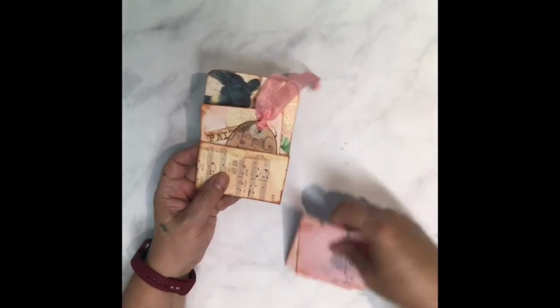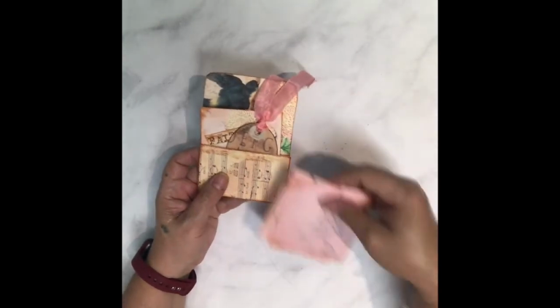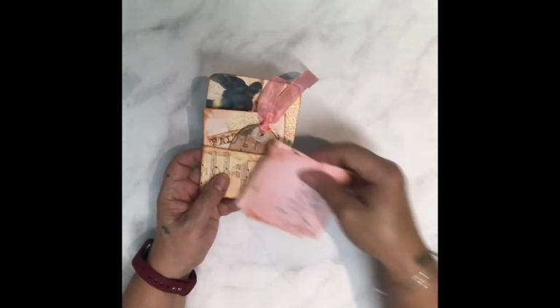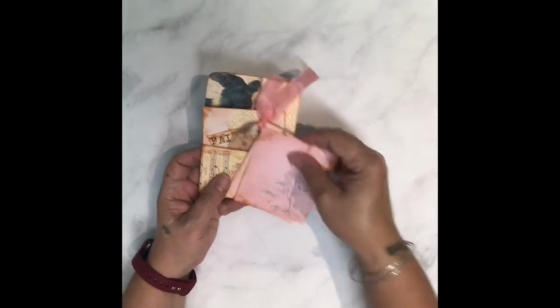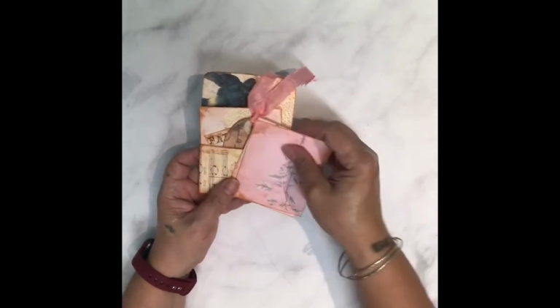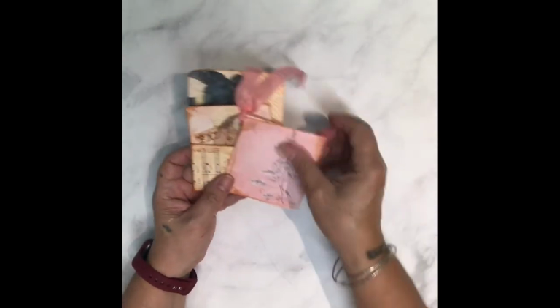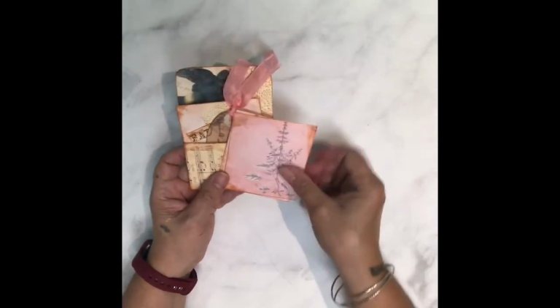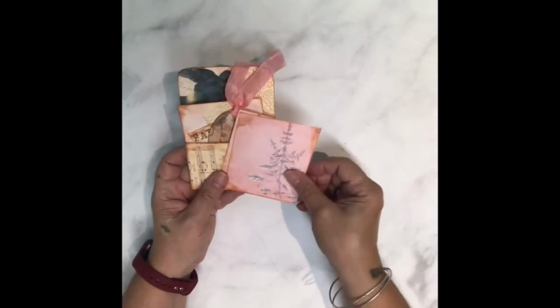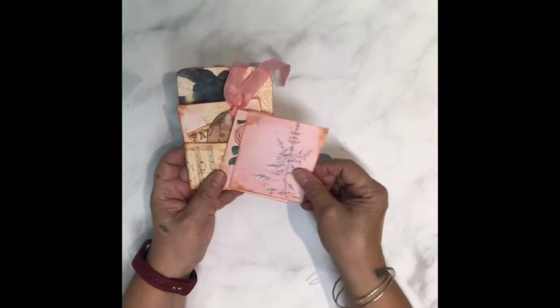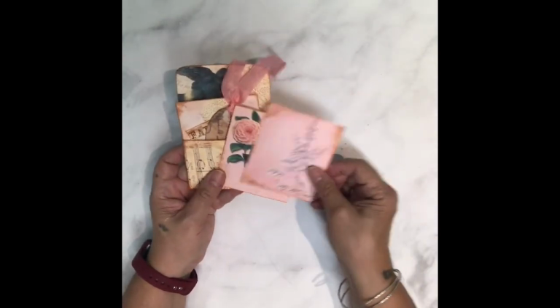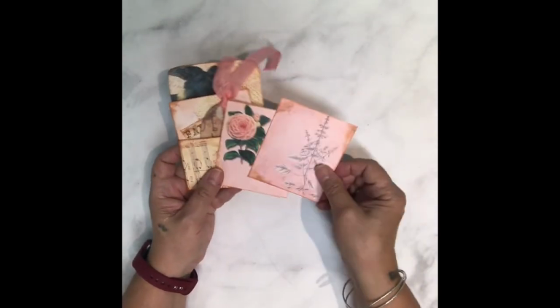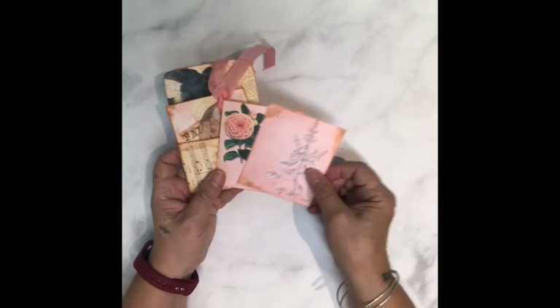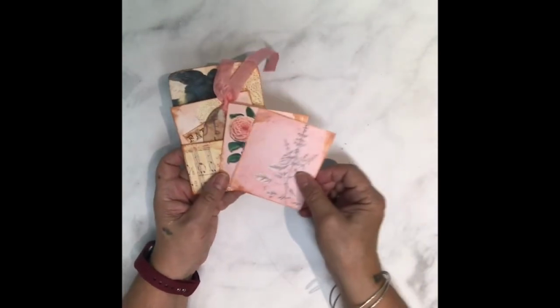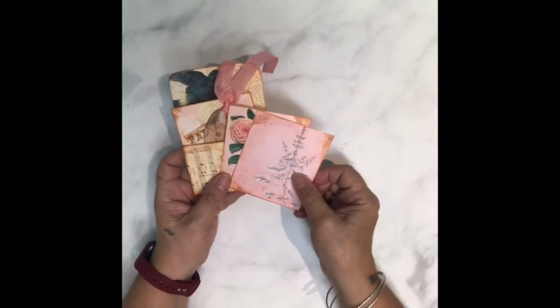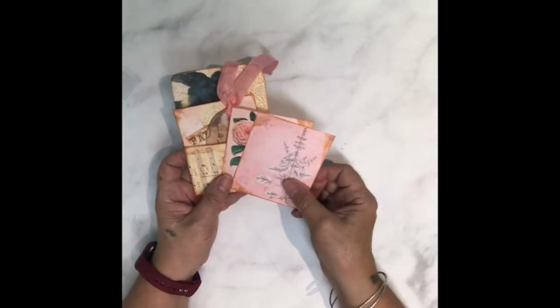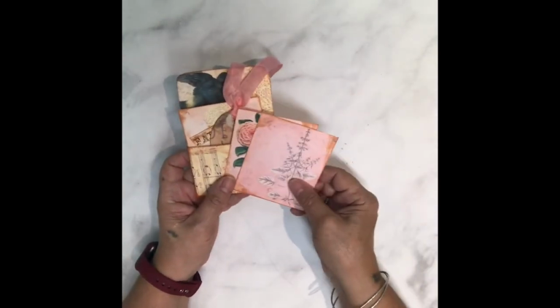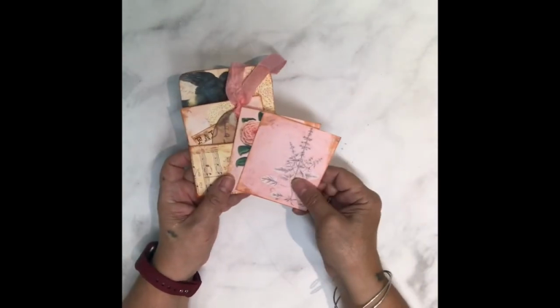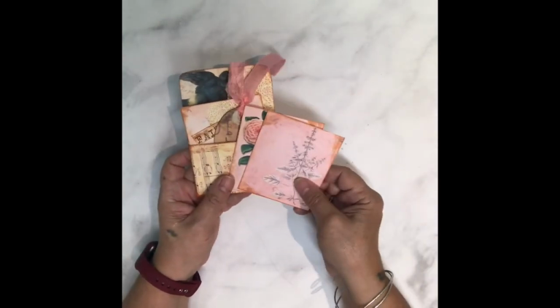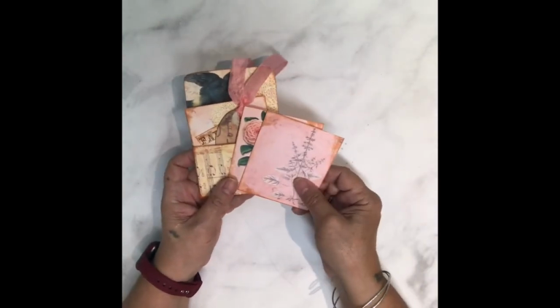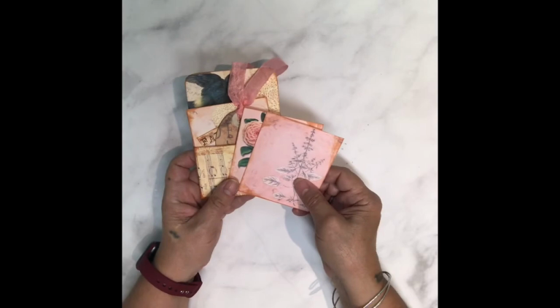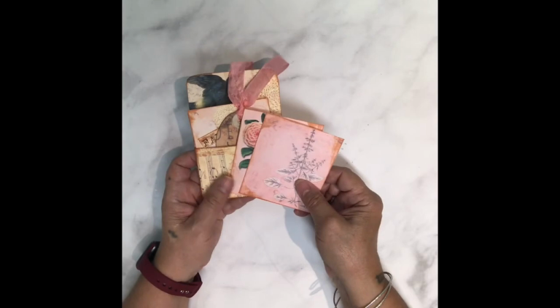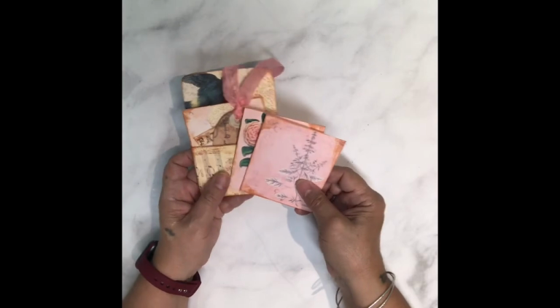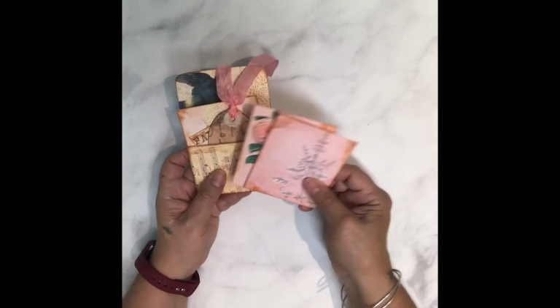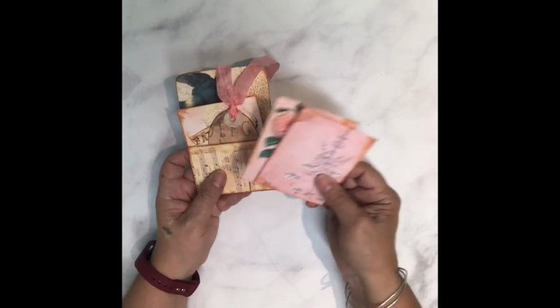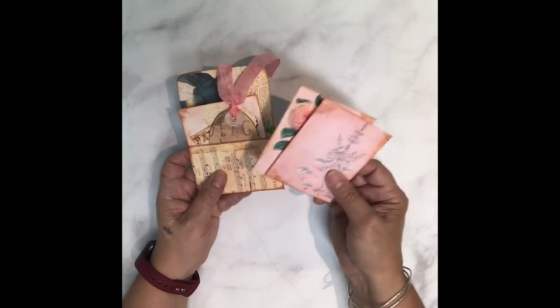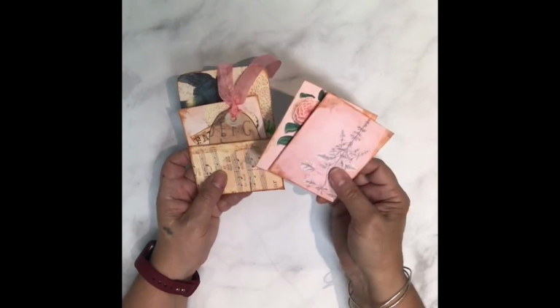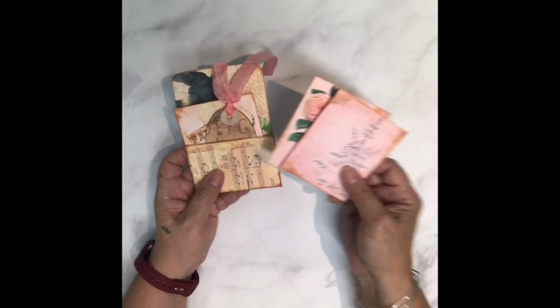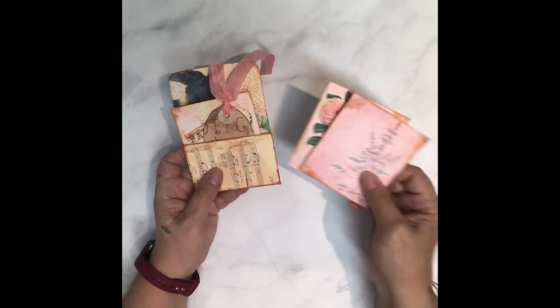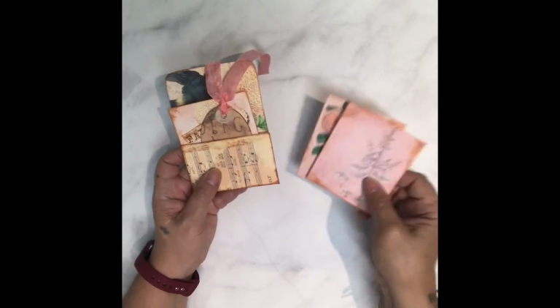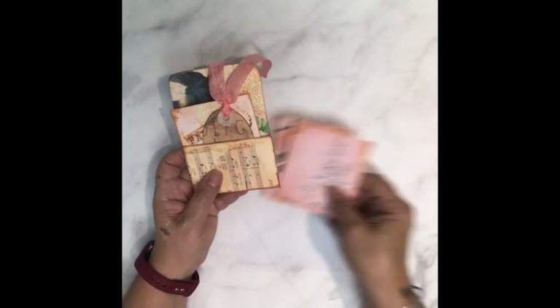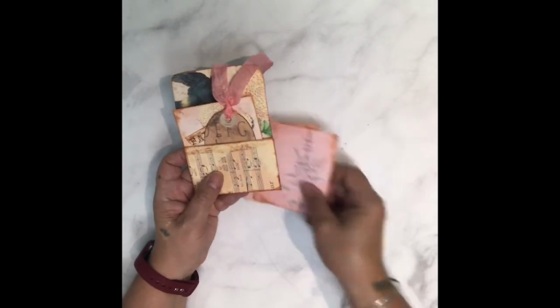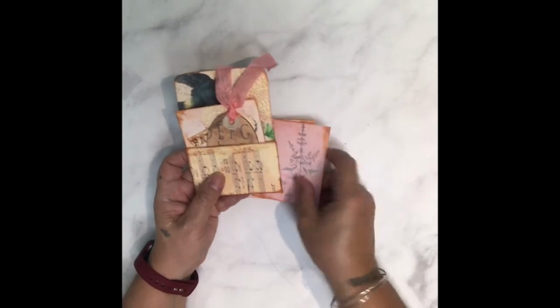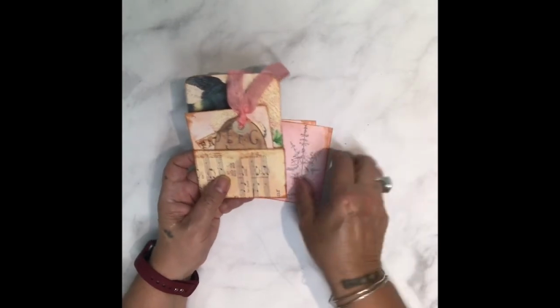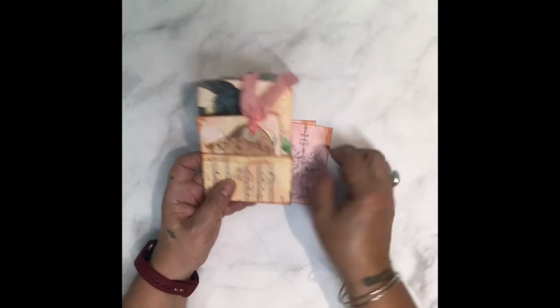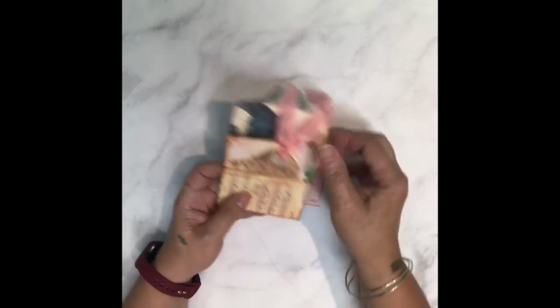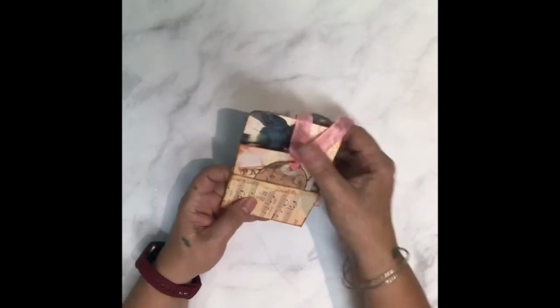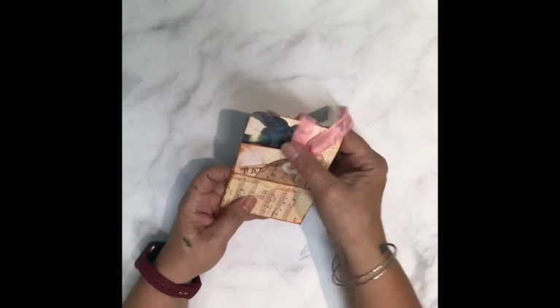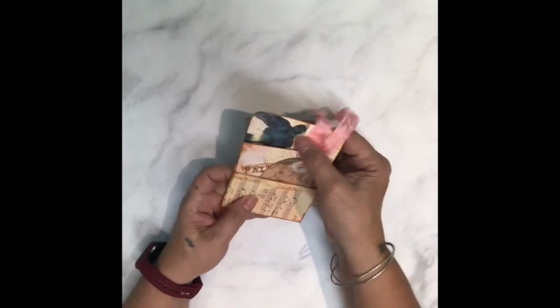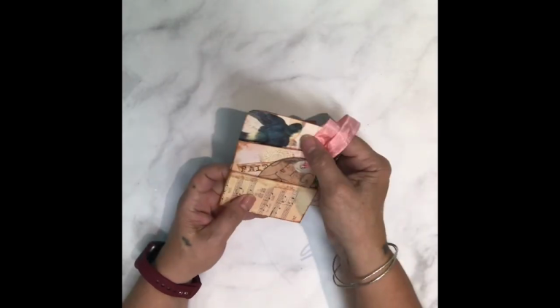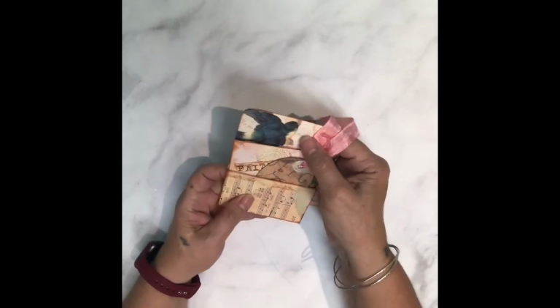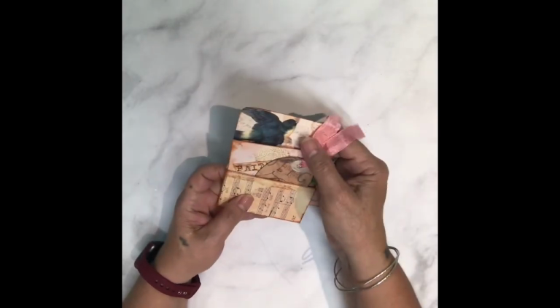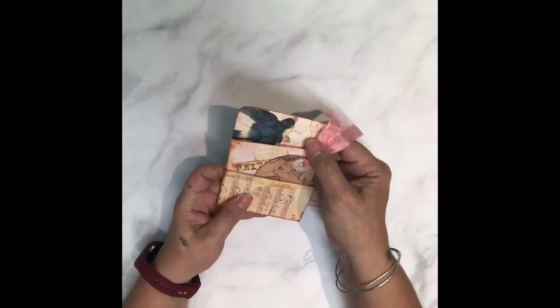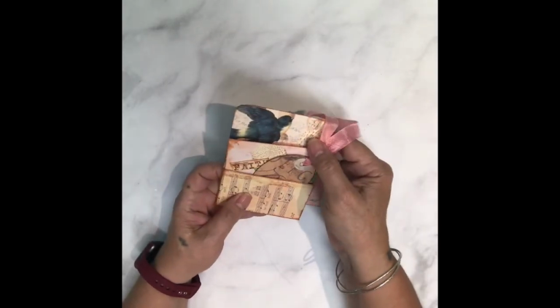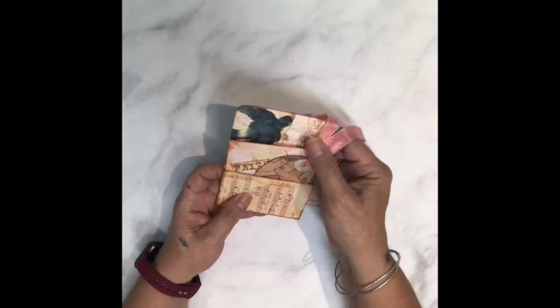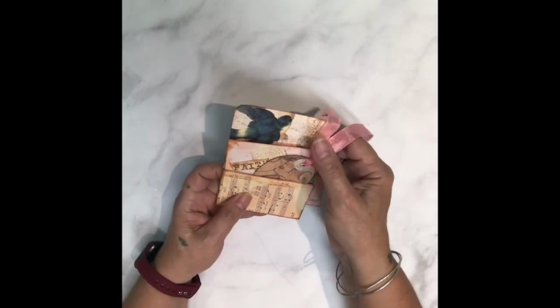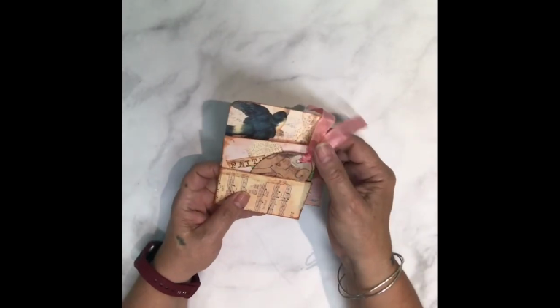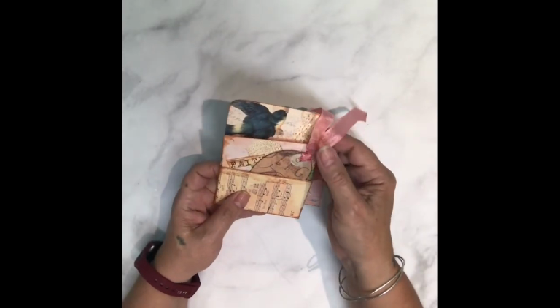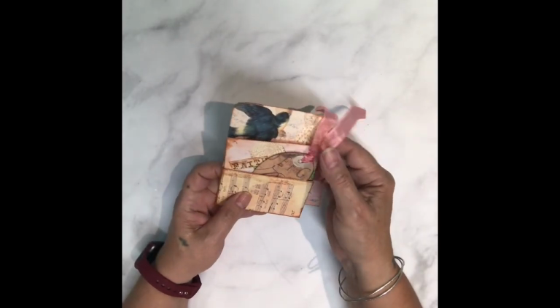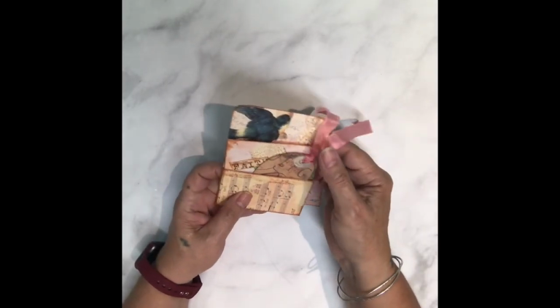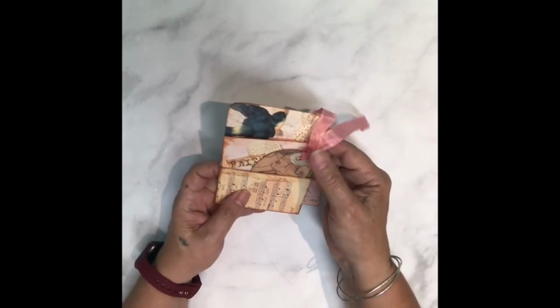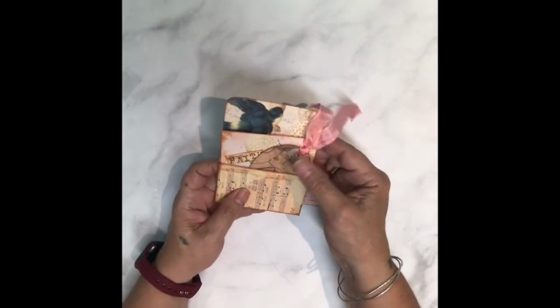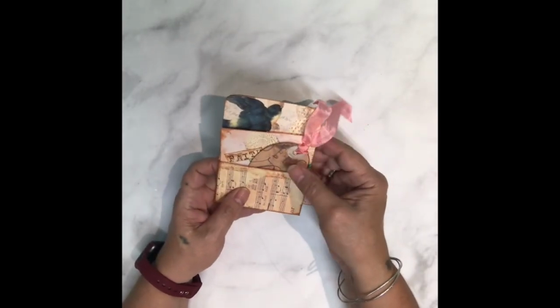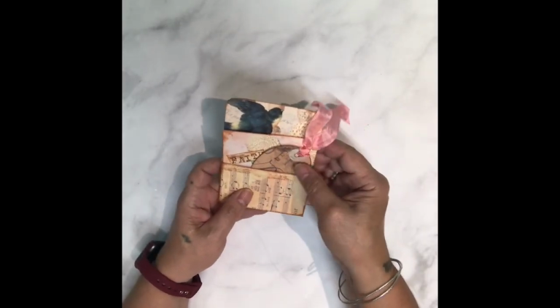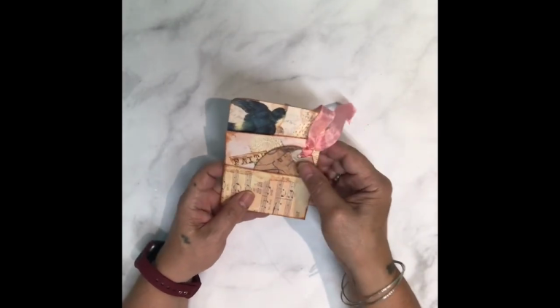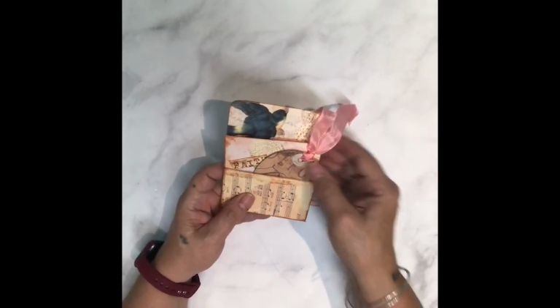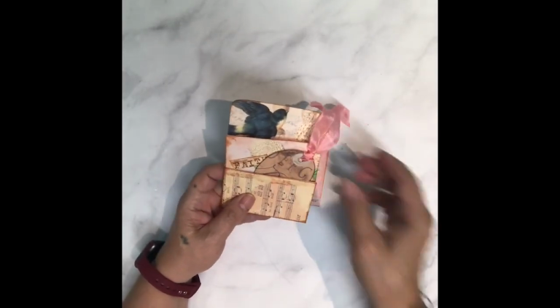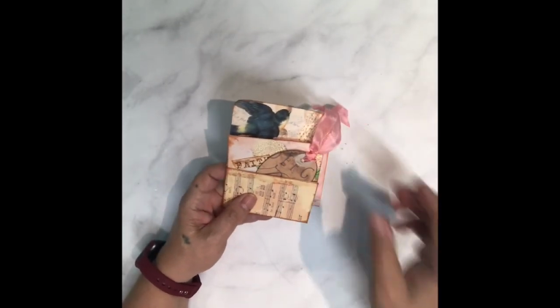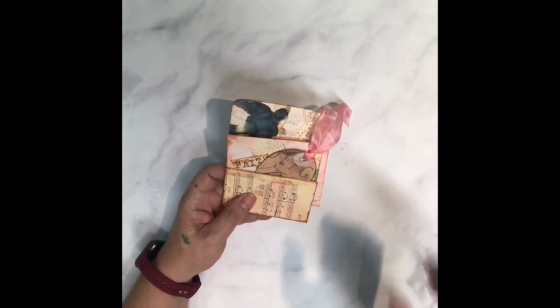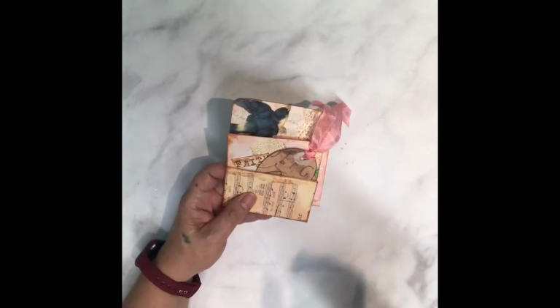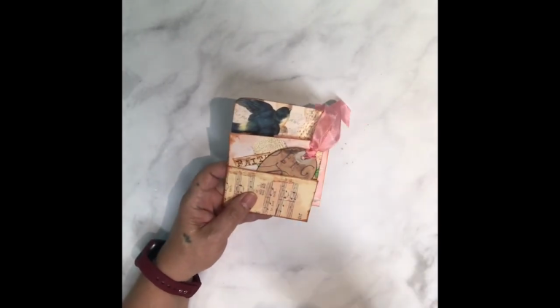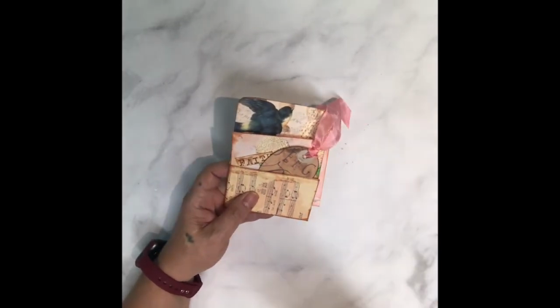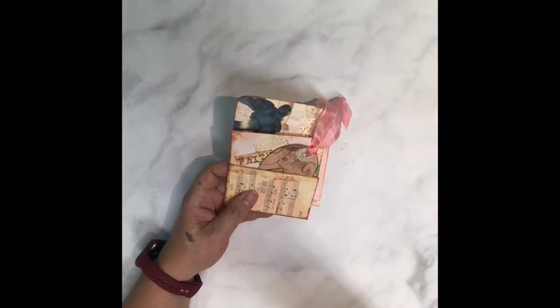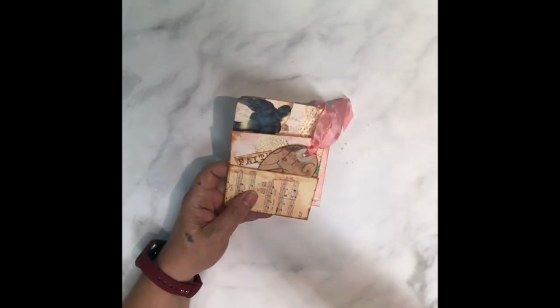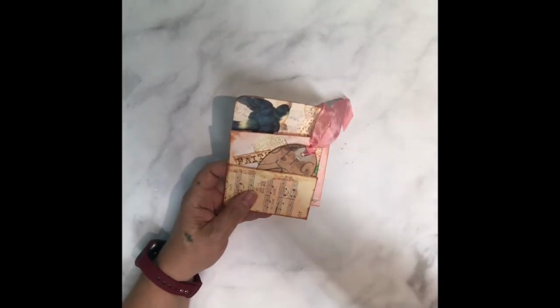Here are a couple more — you can write on them whatever you'd like. And there's your library pocket envelope.